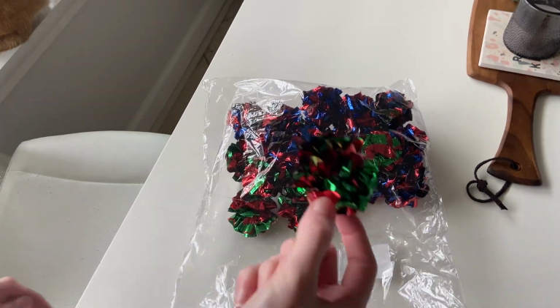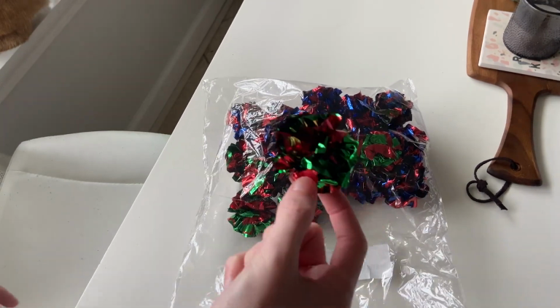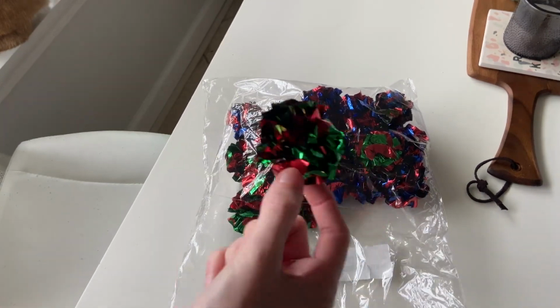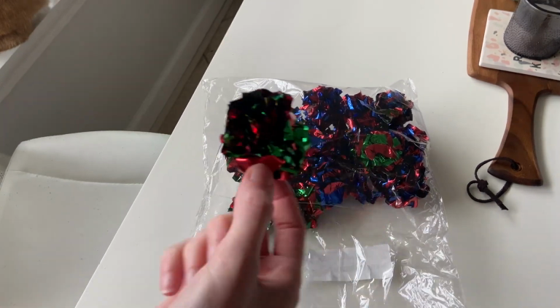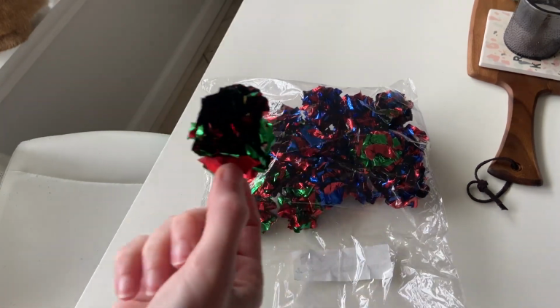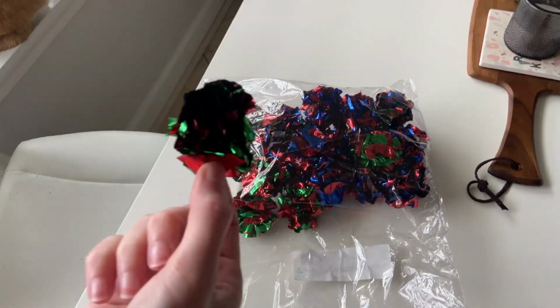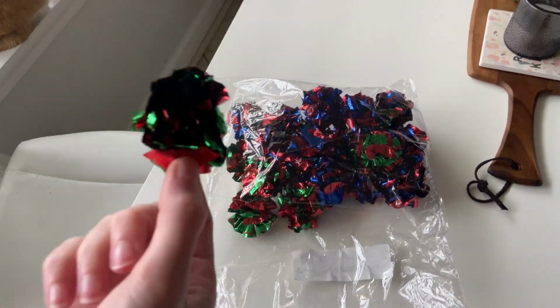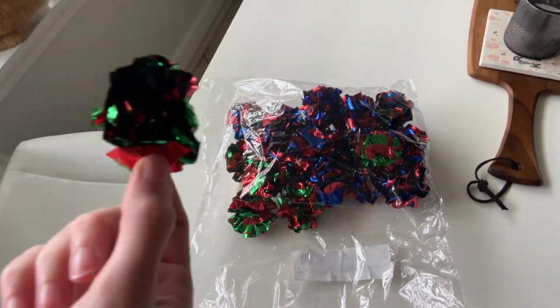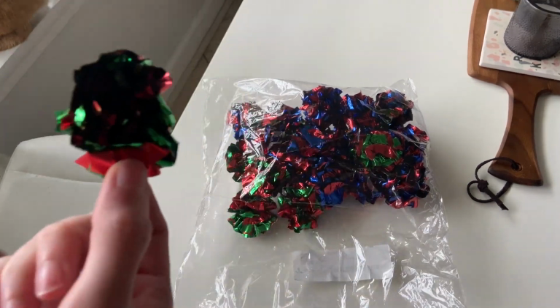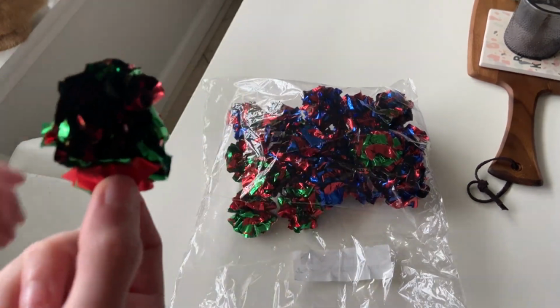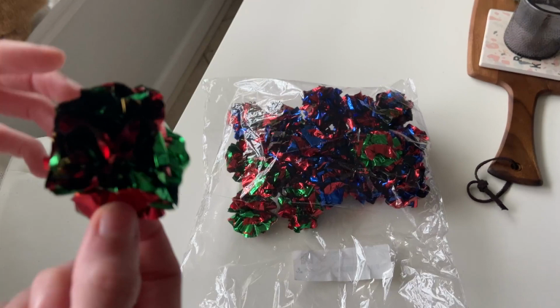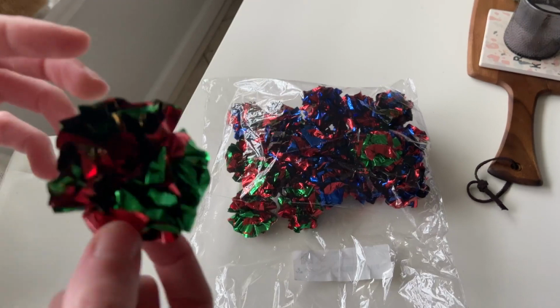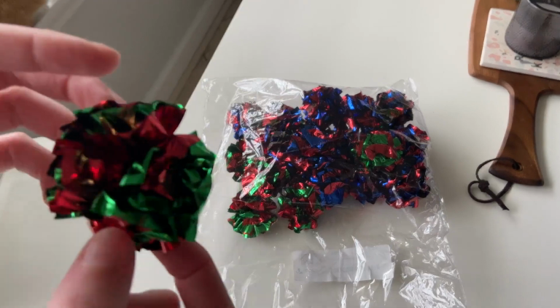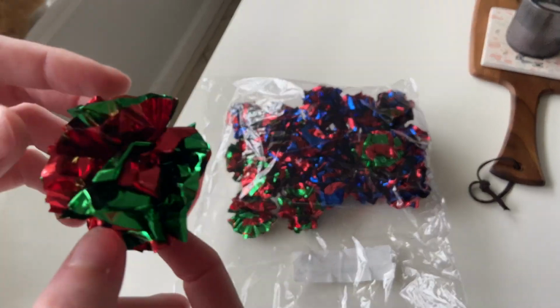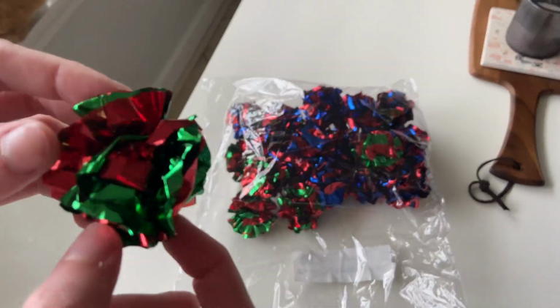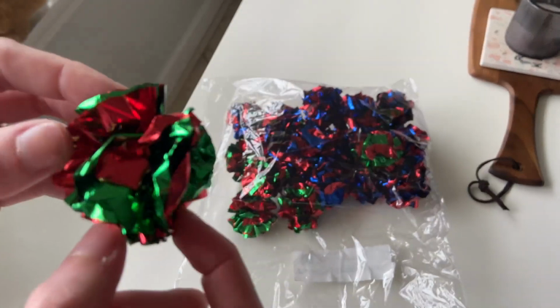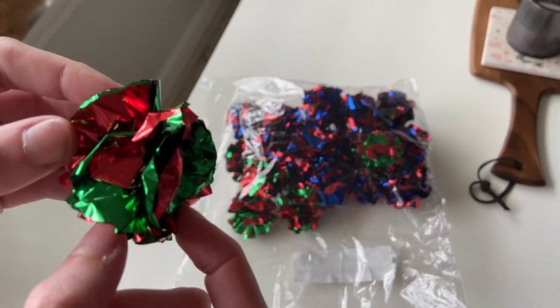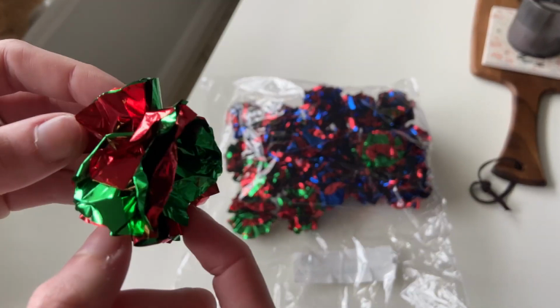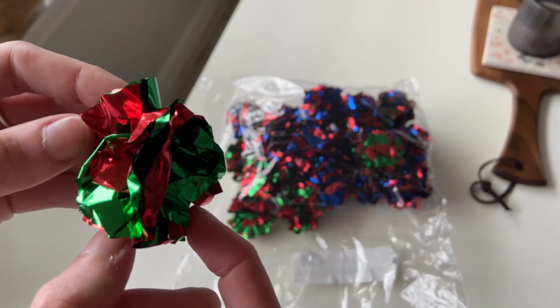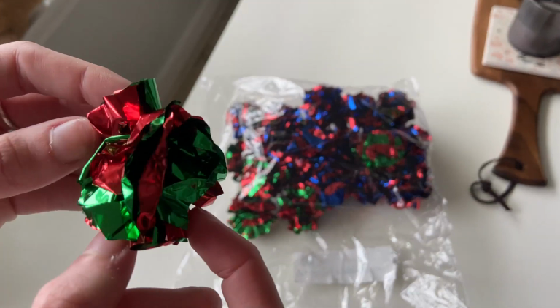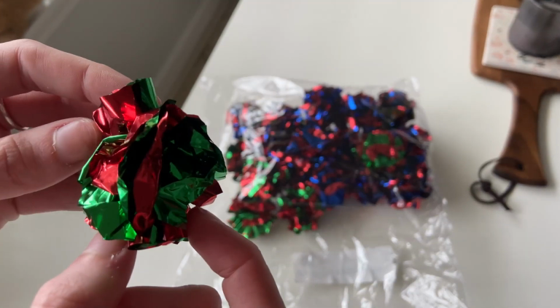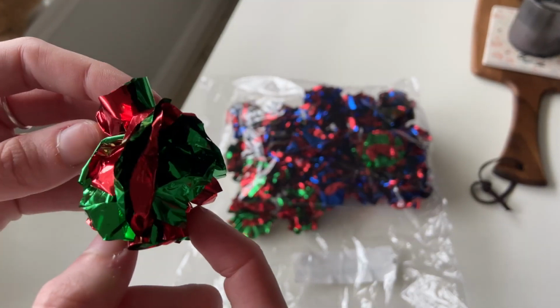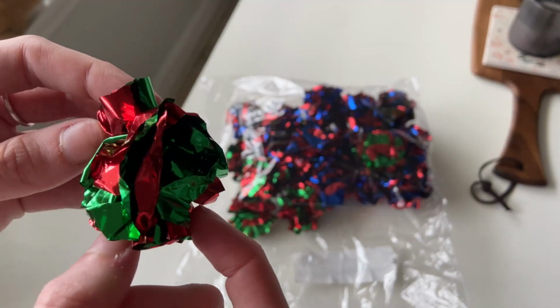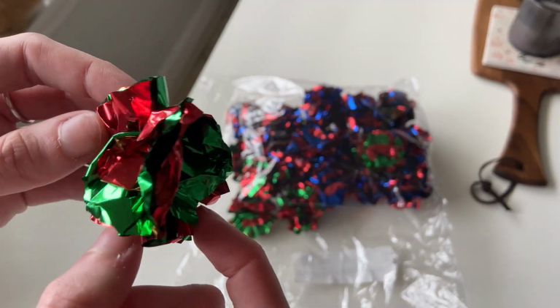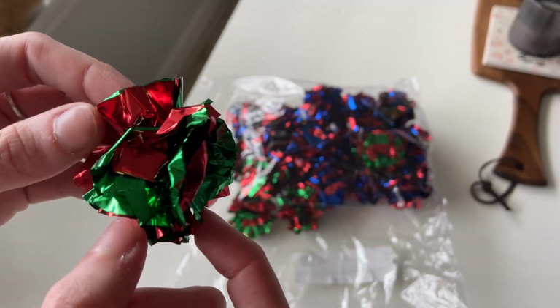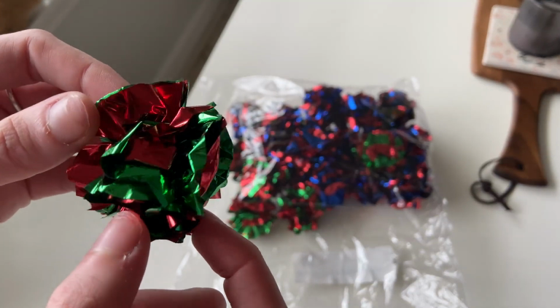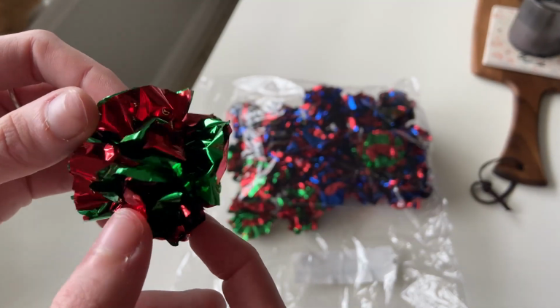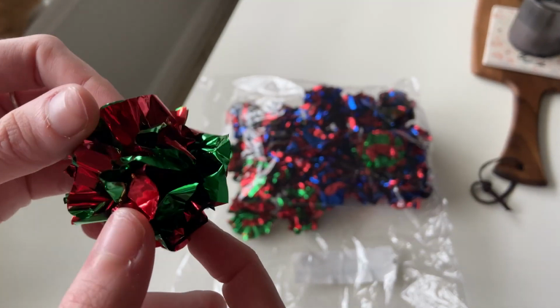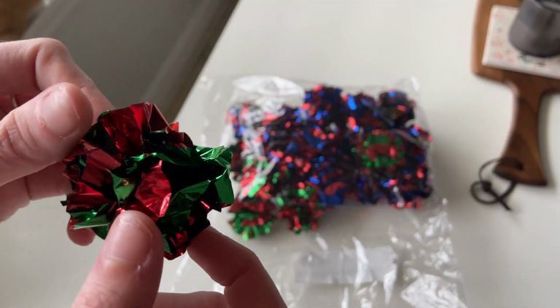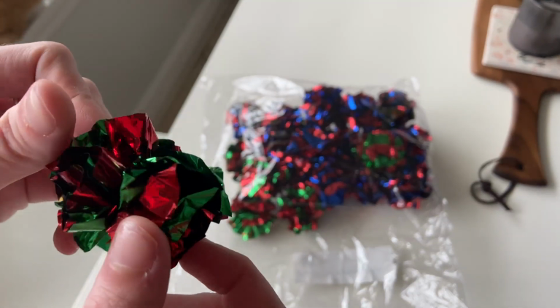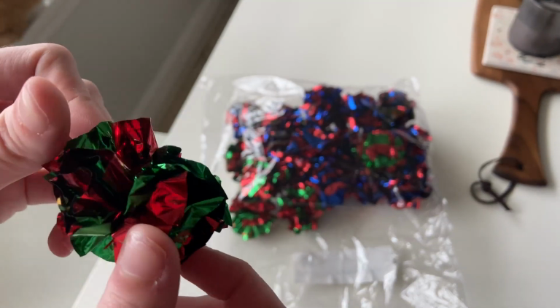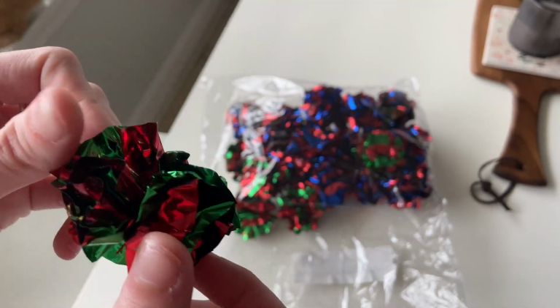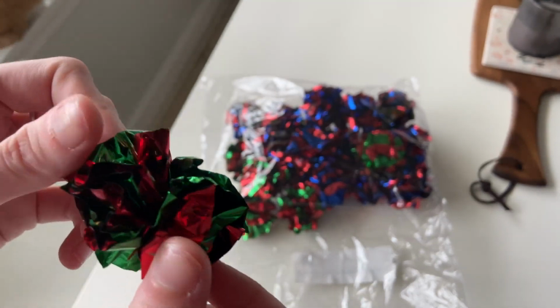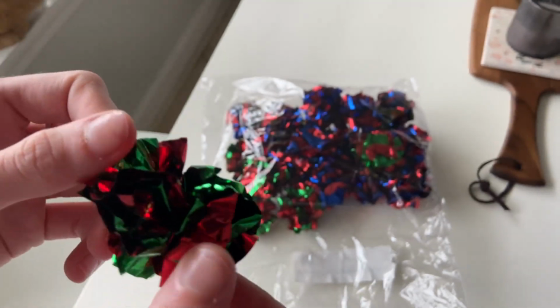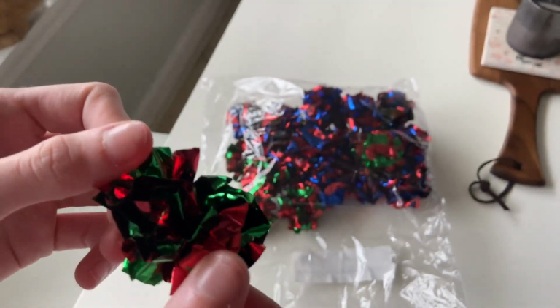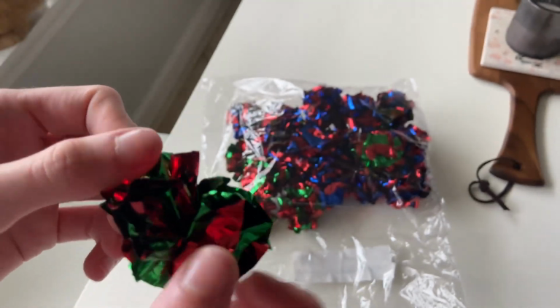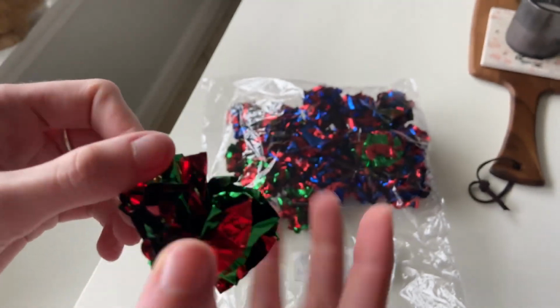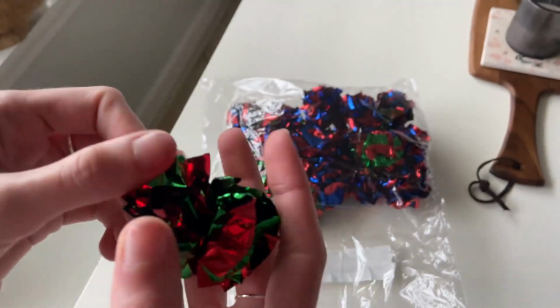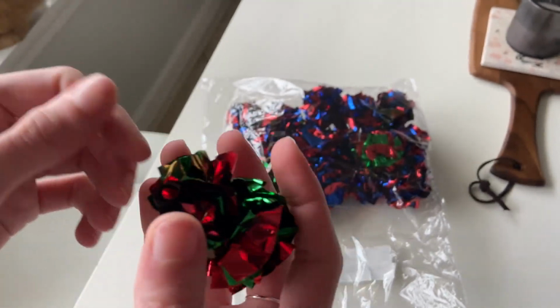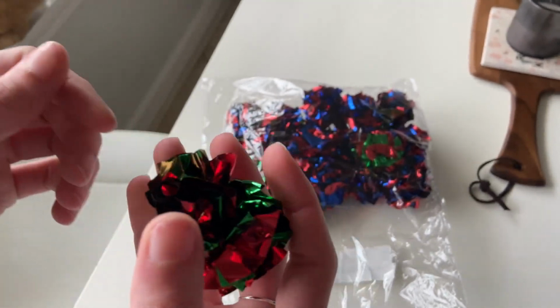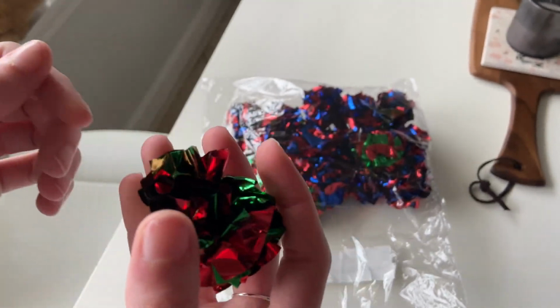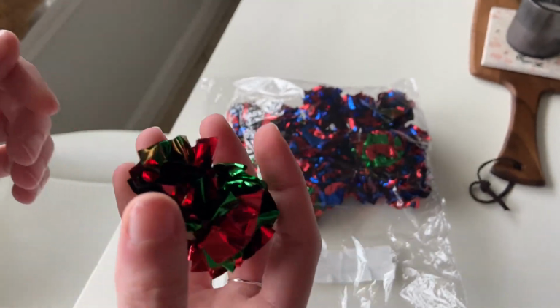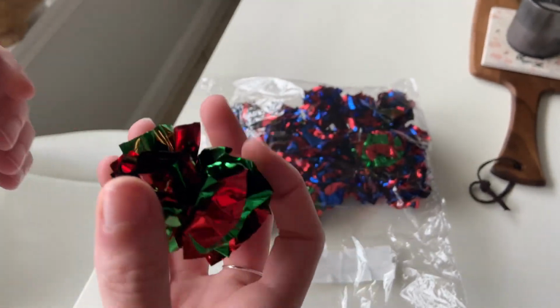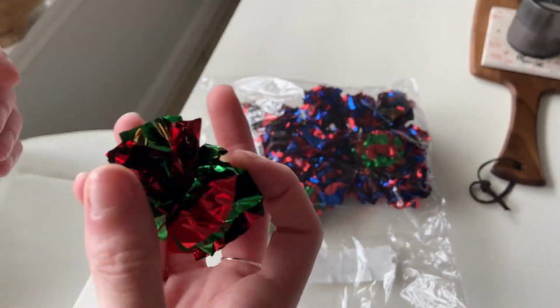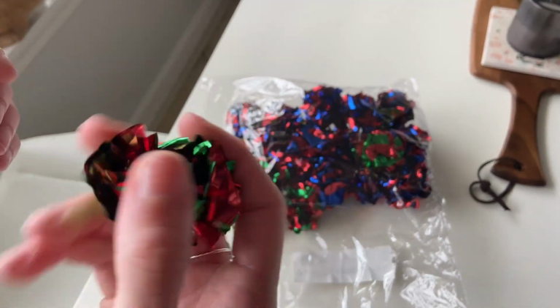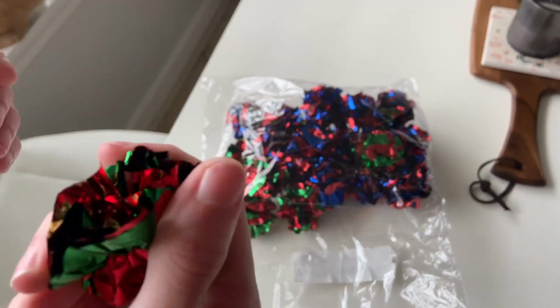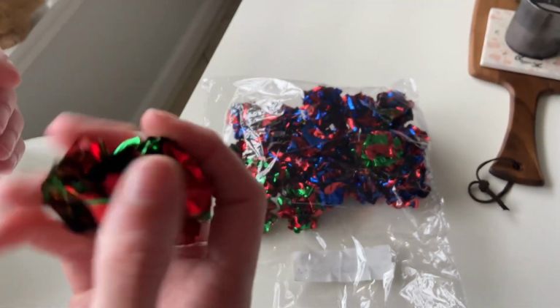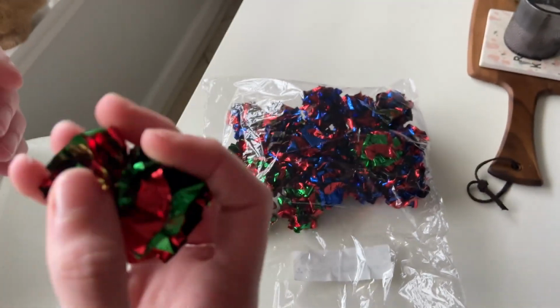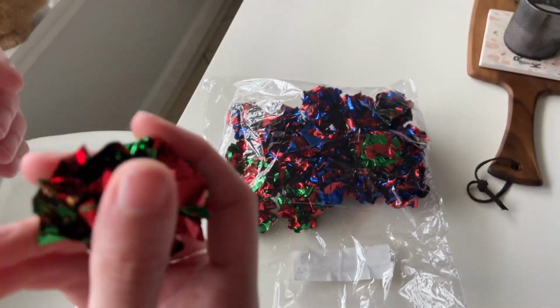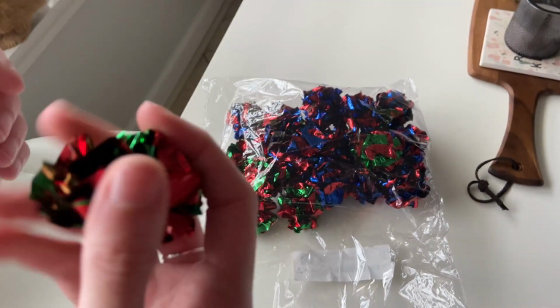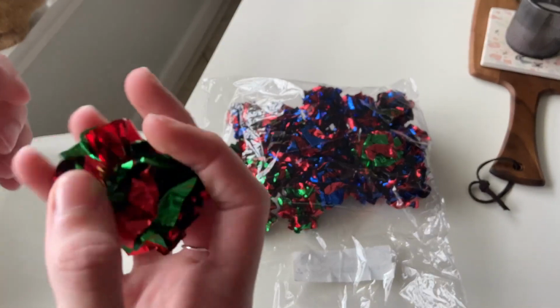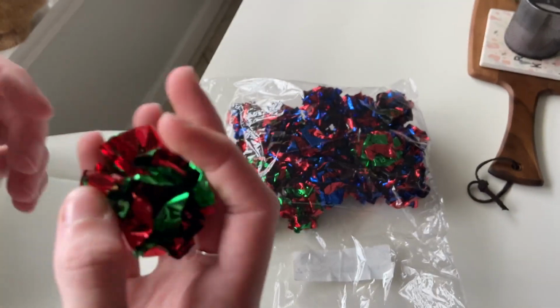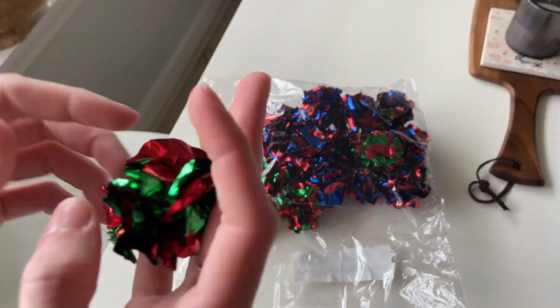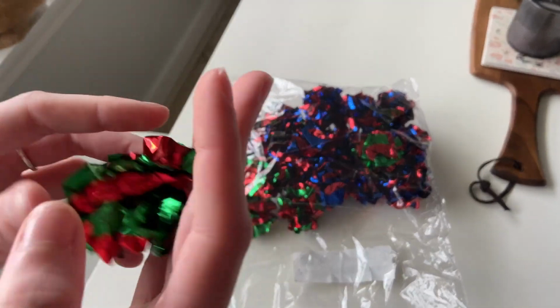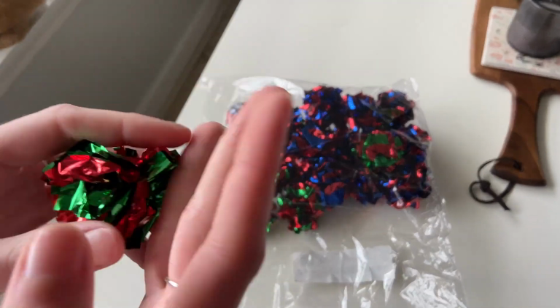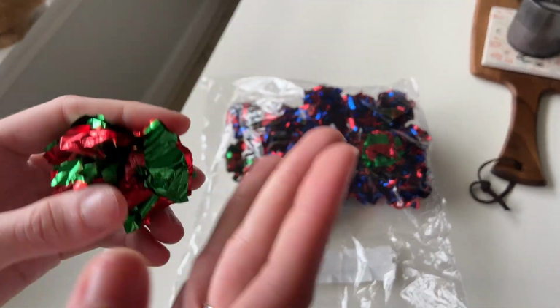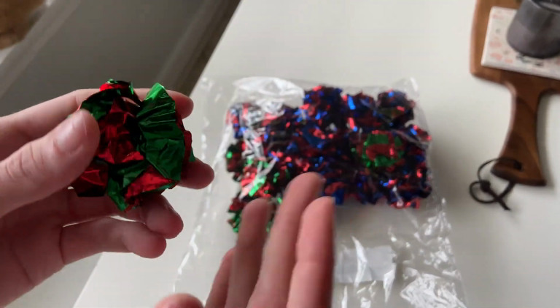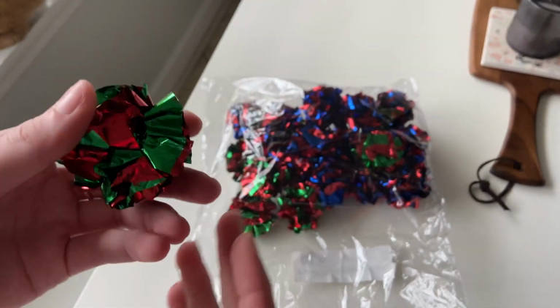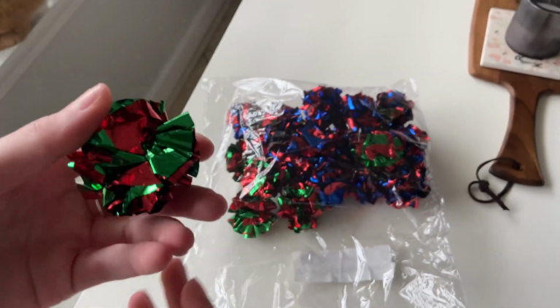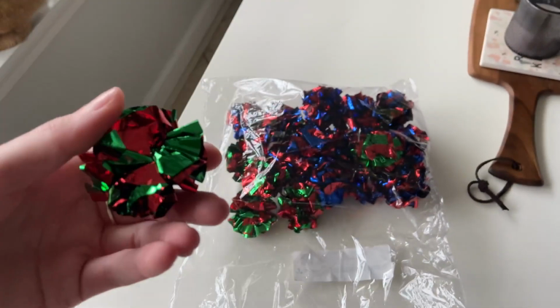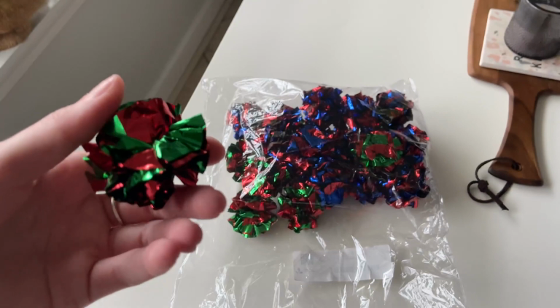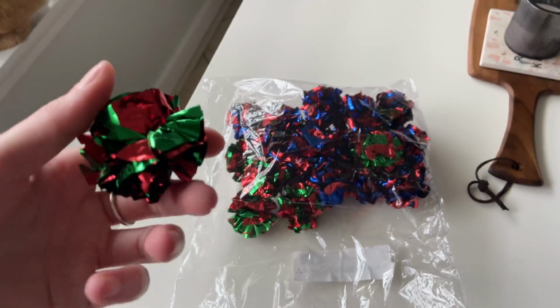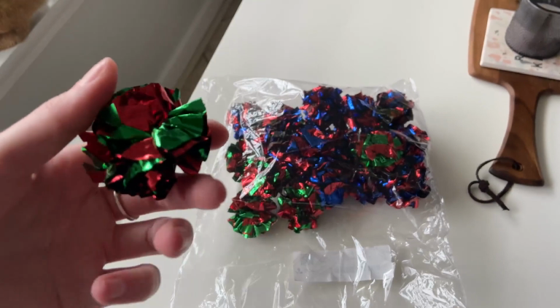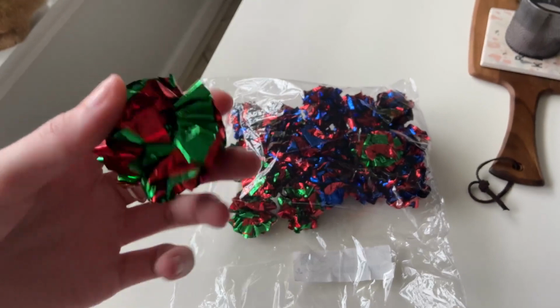Here it is up close and in detail. It's pretty nice, very crinkly — that's the sound it makes.